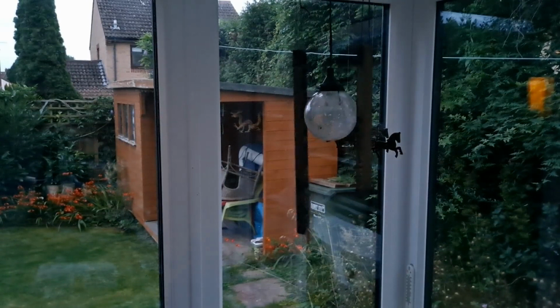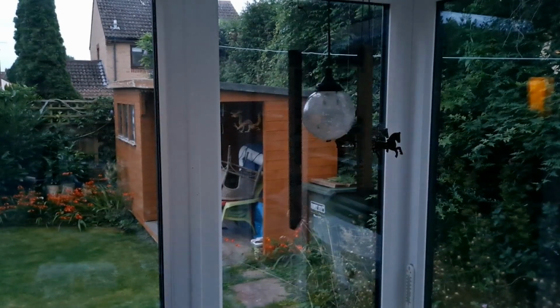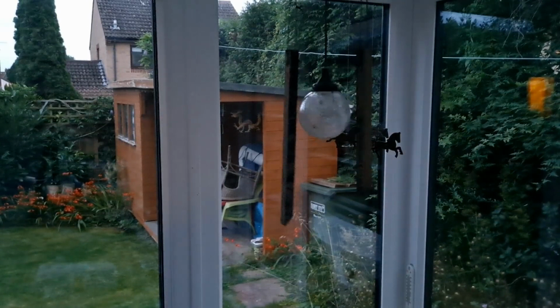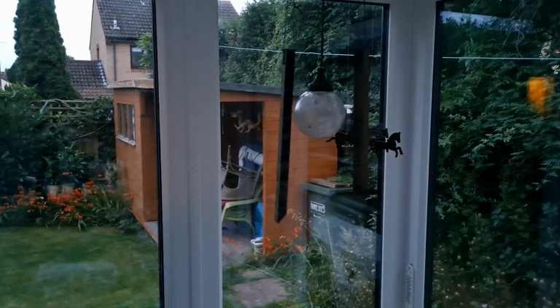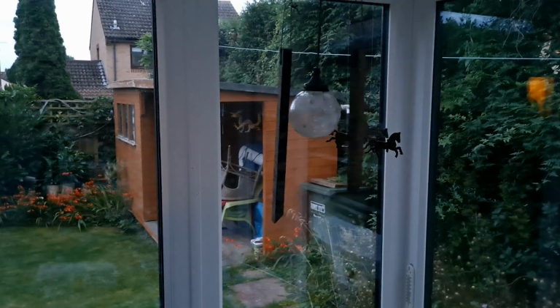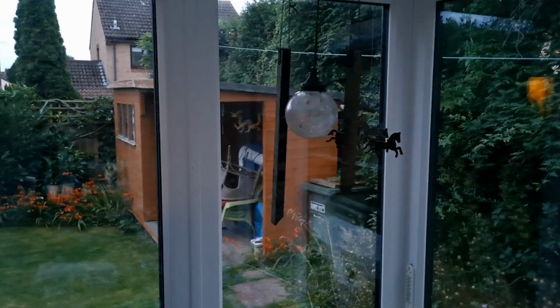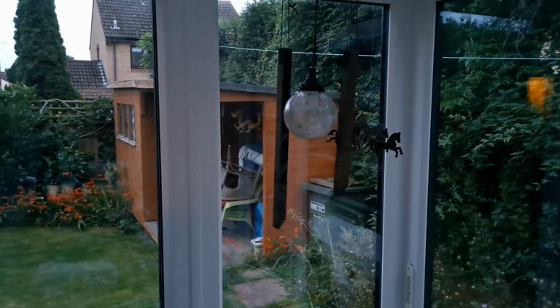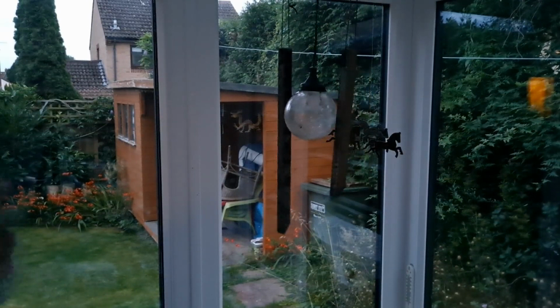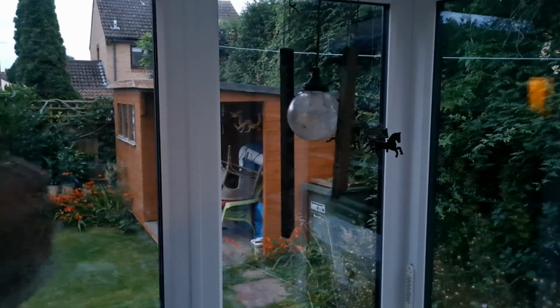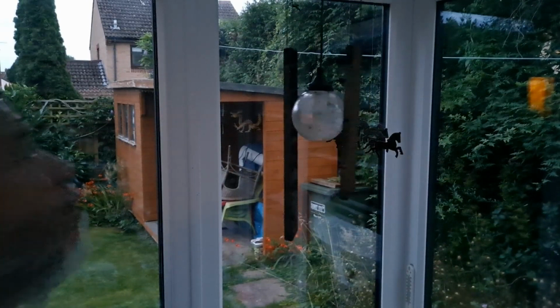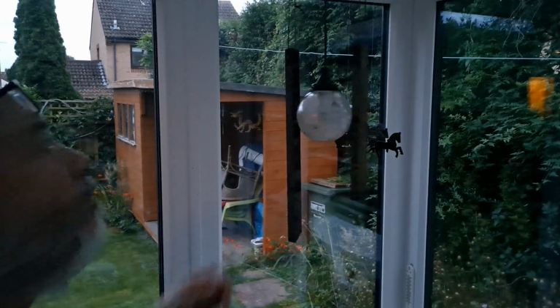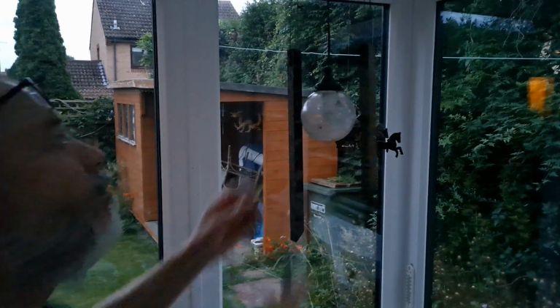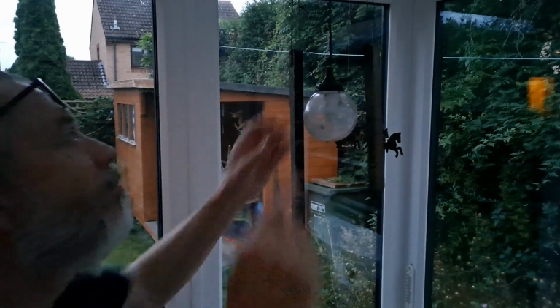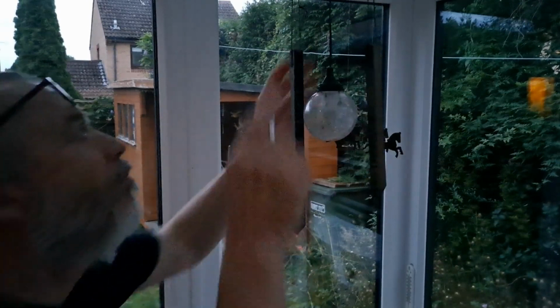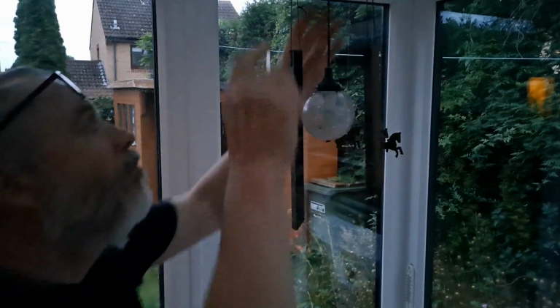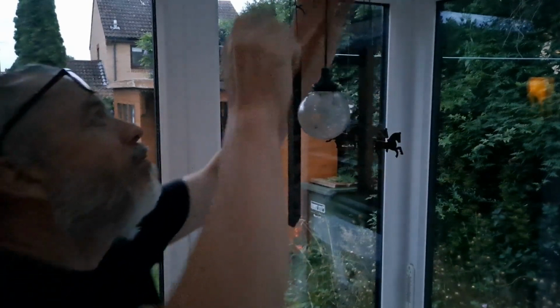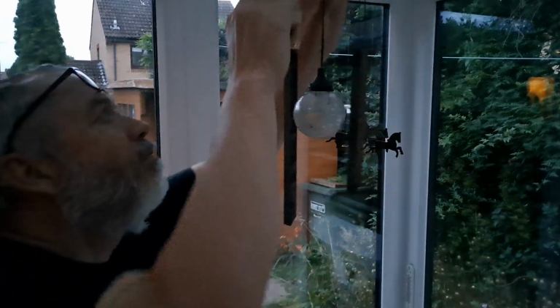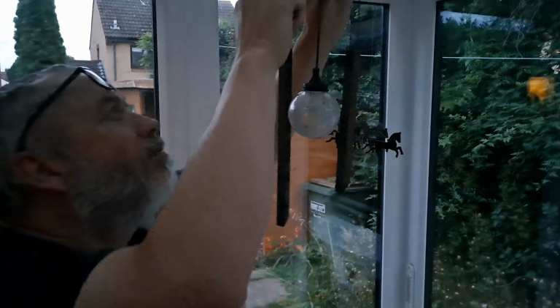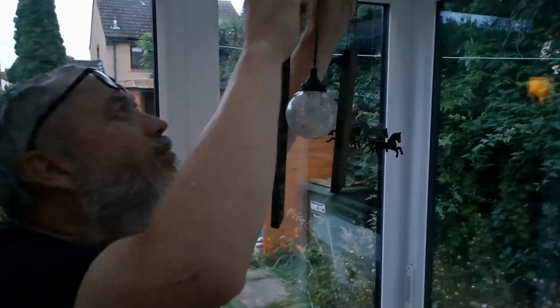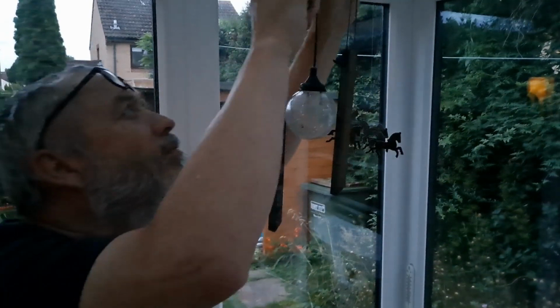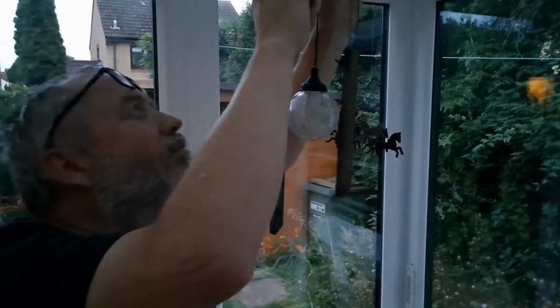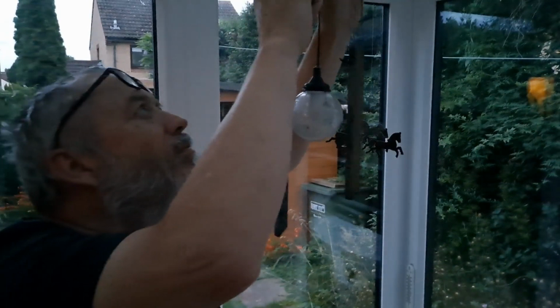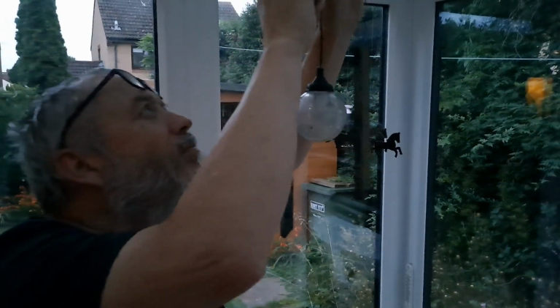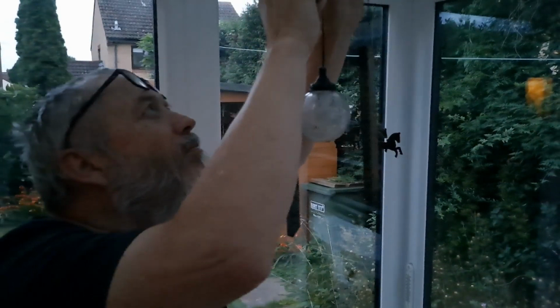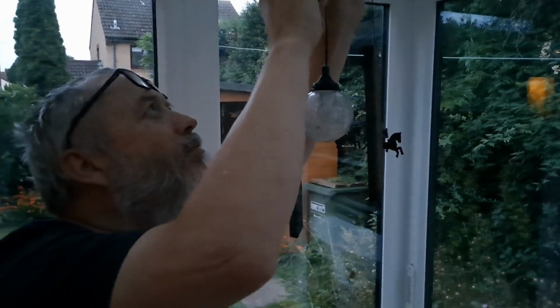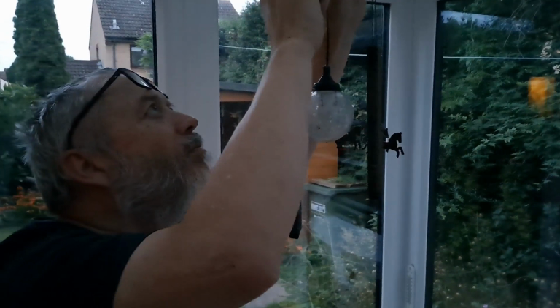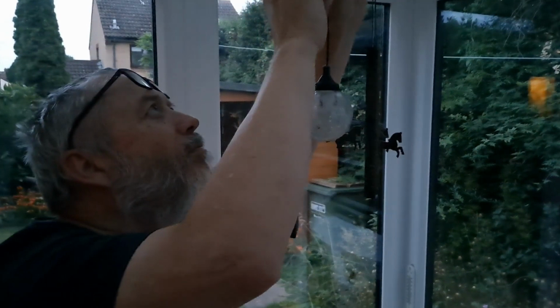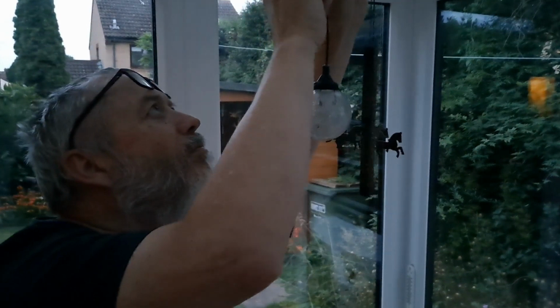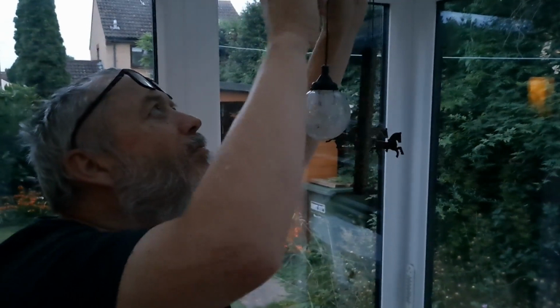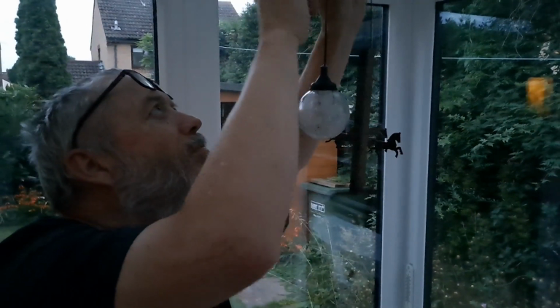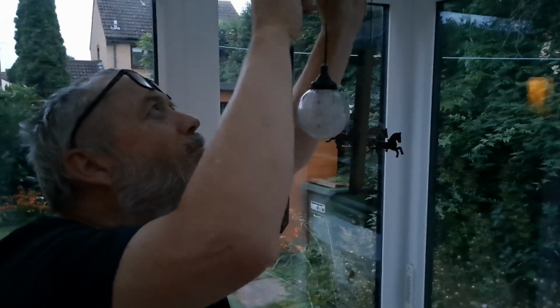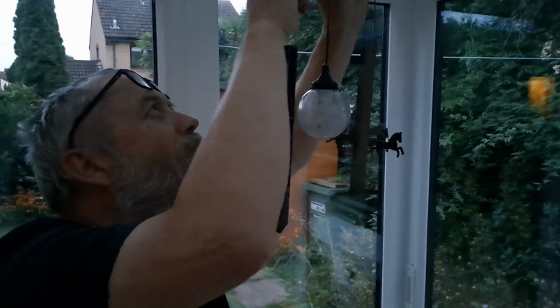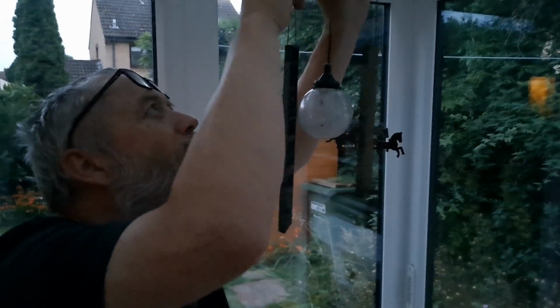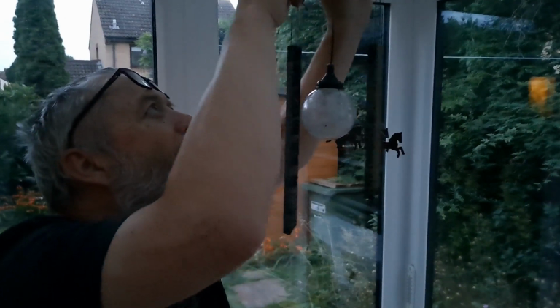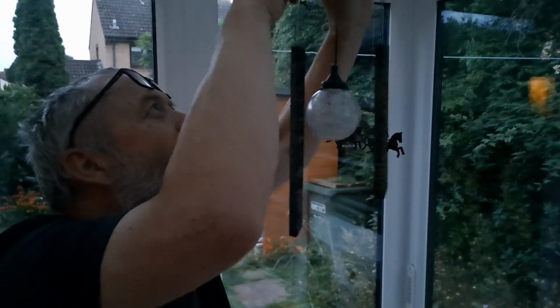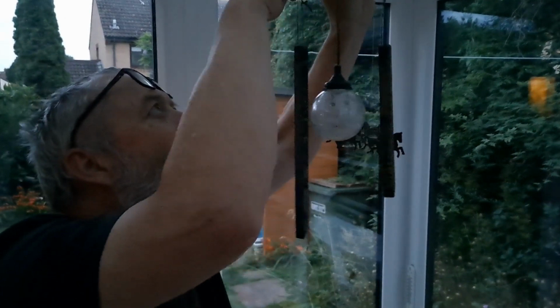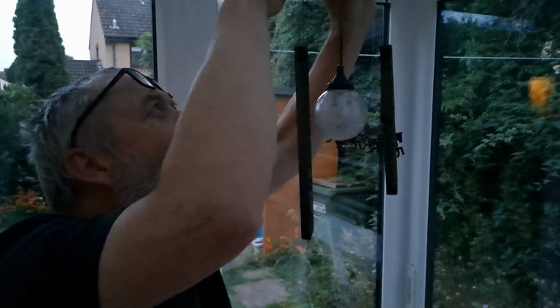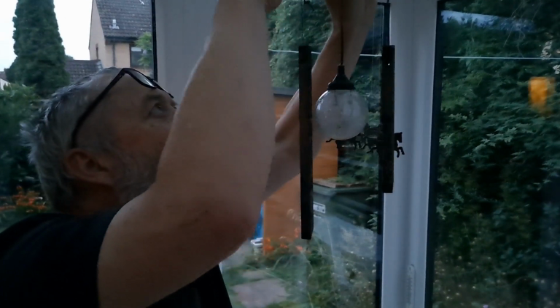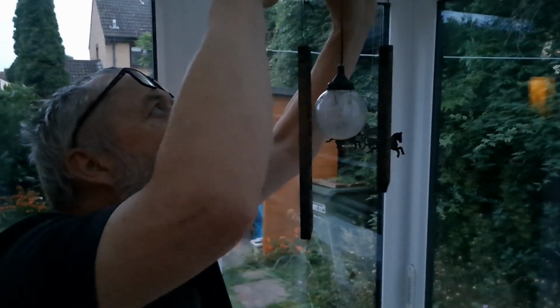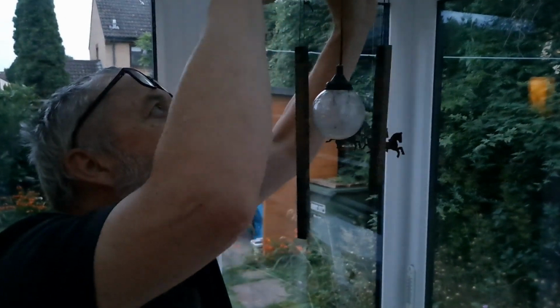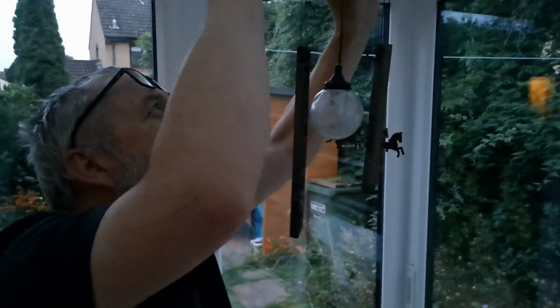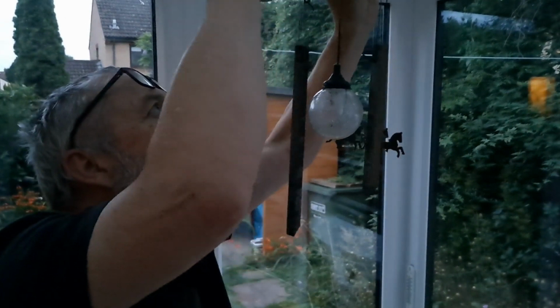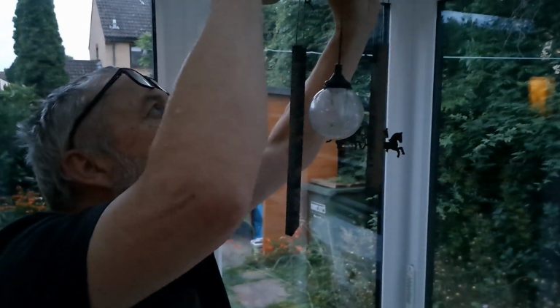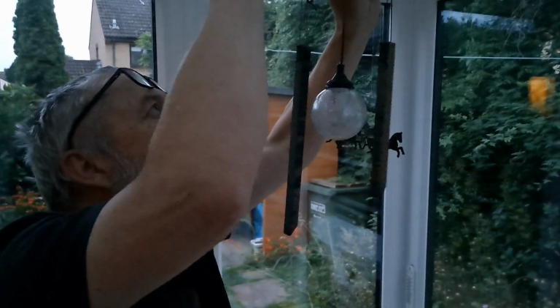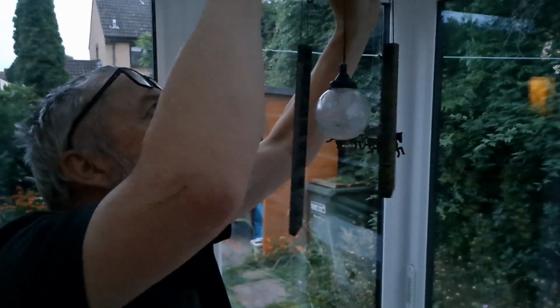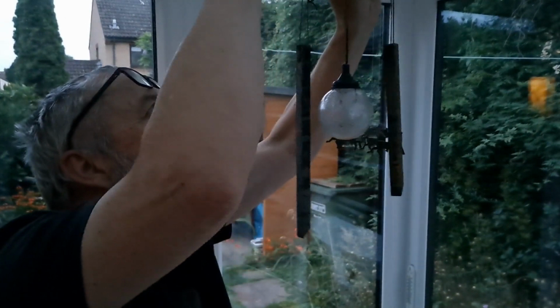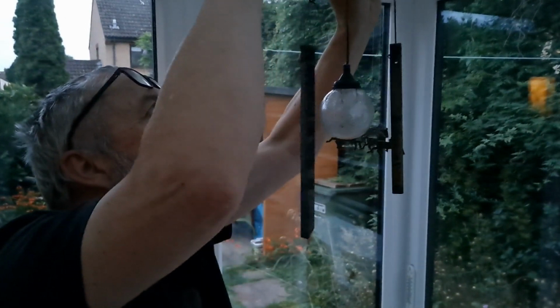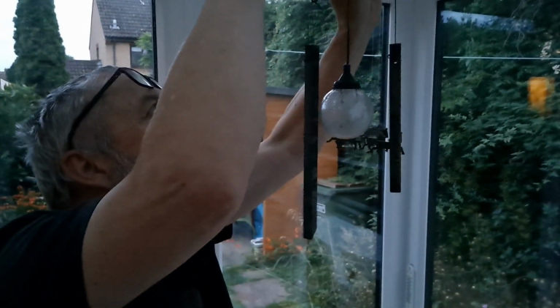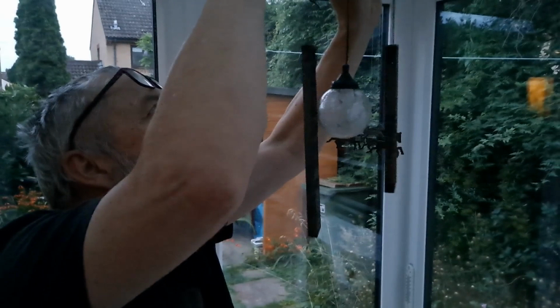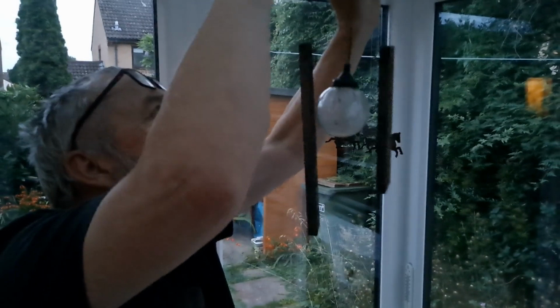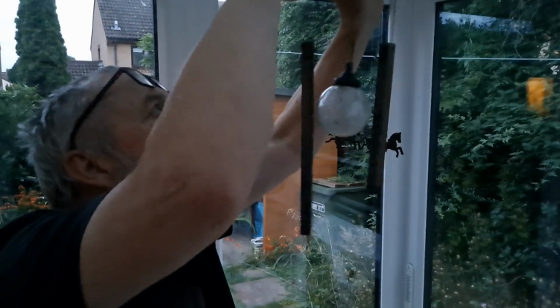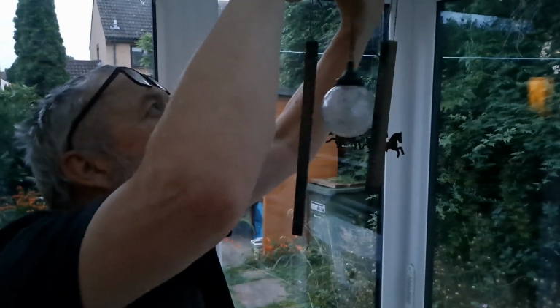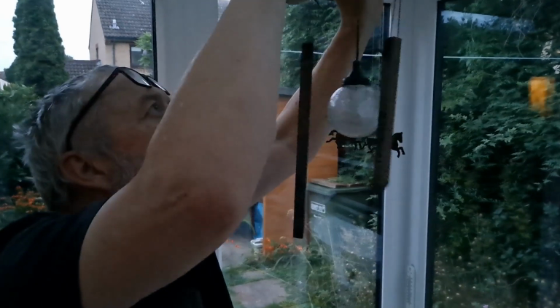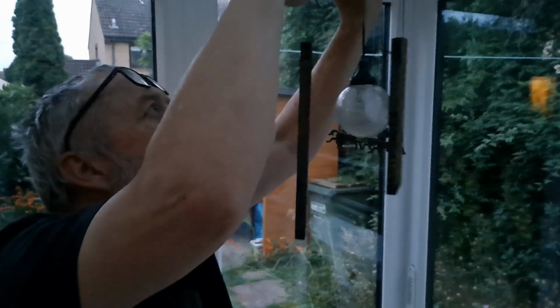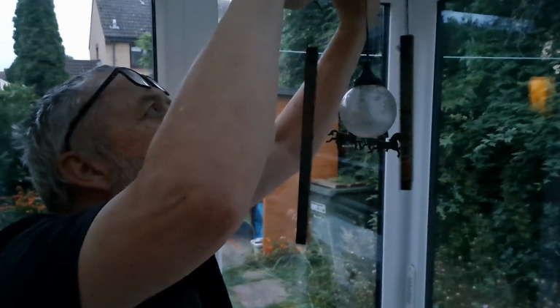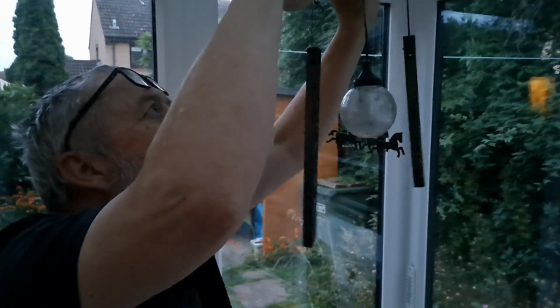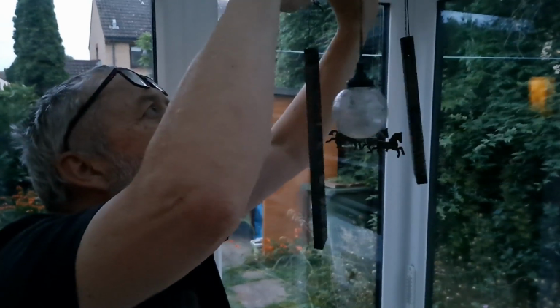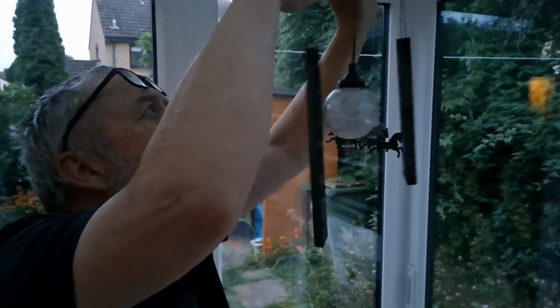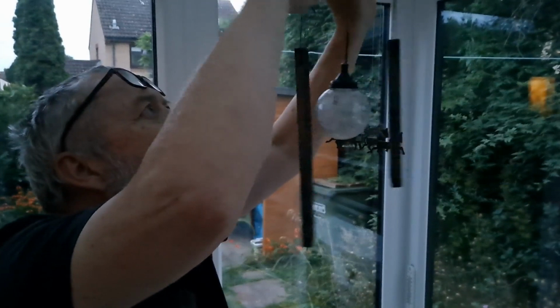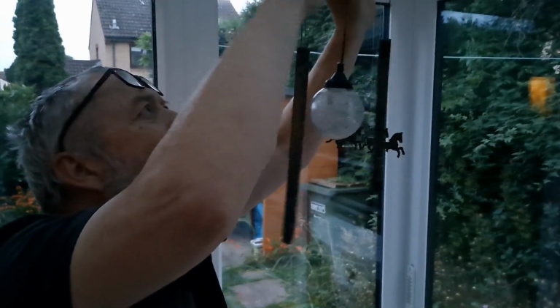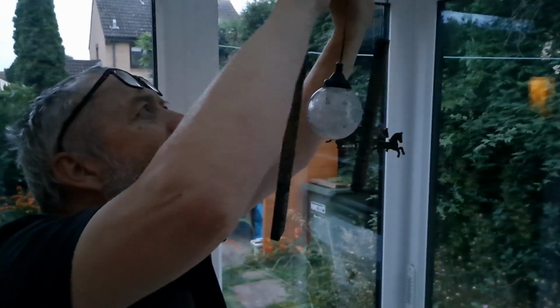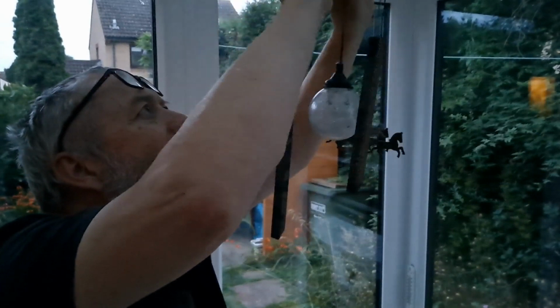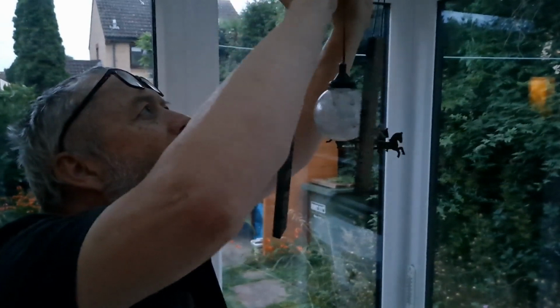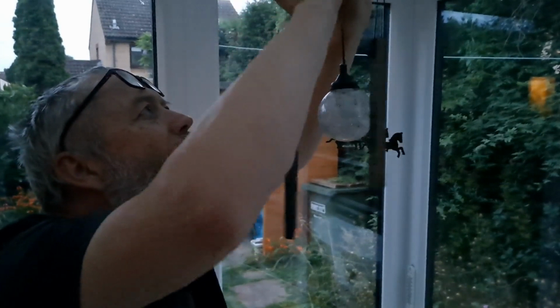Every time I turn the light off — there it is. There it is.